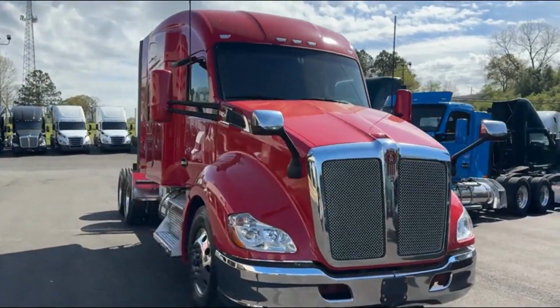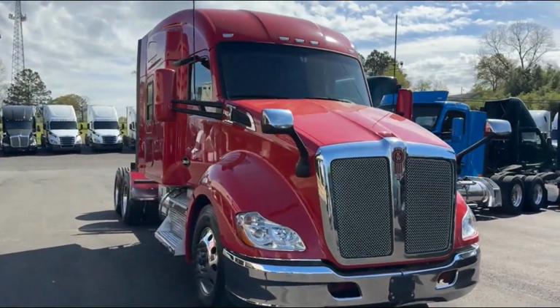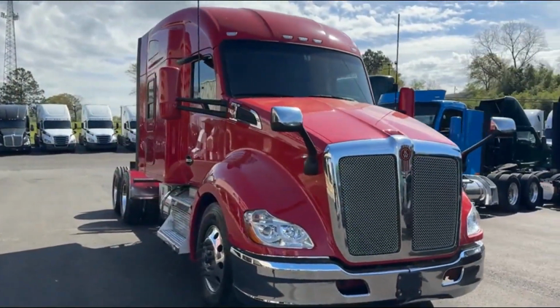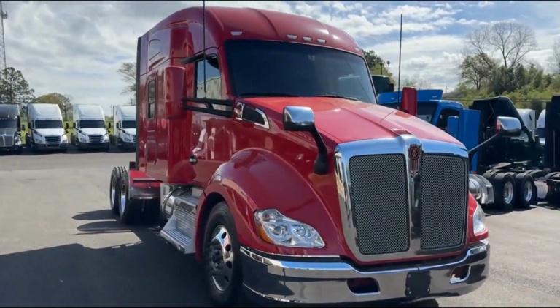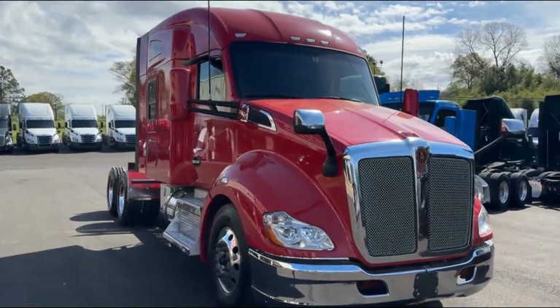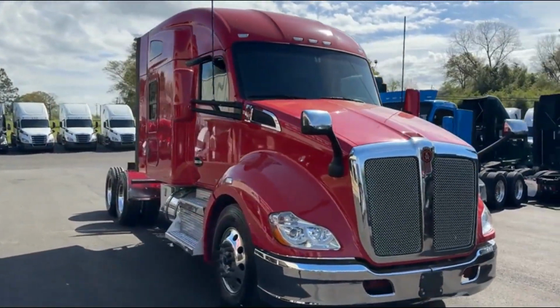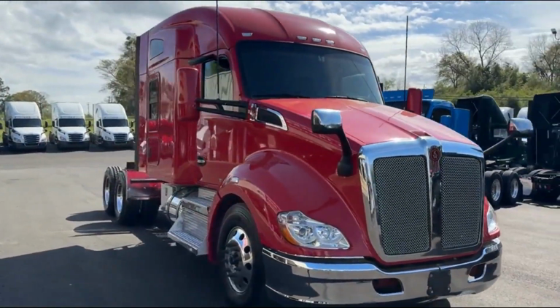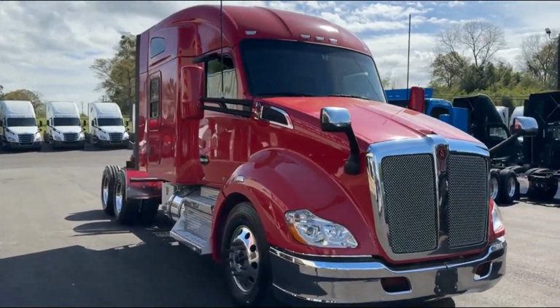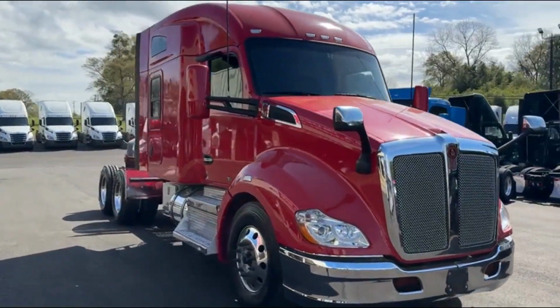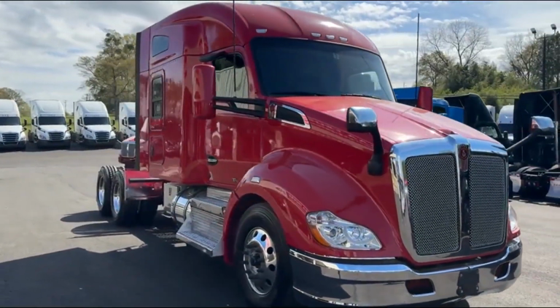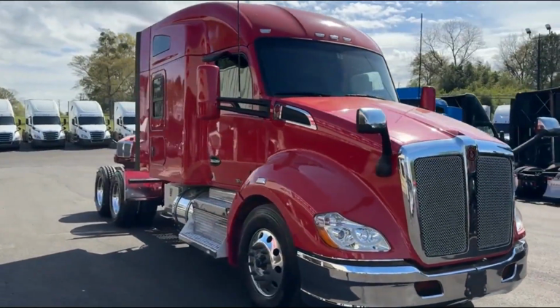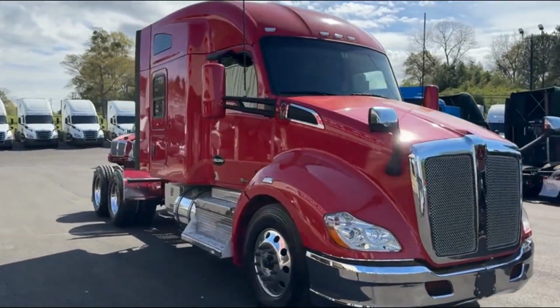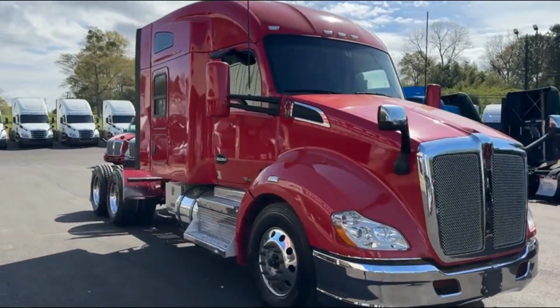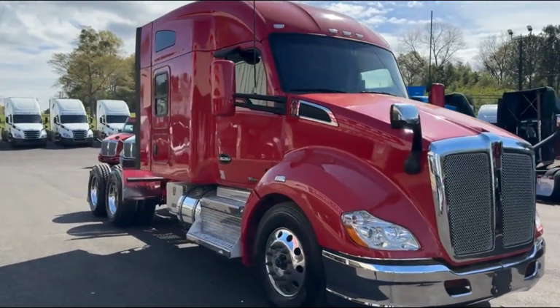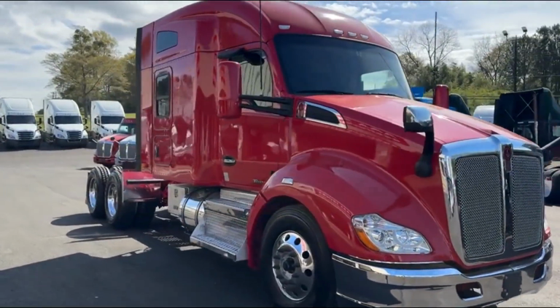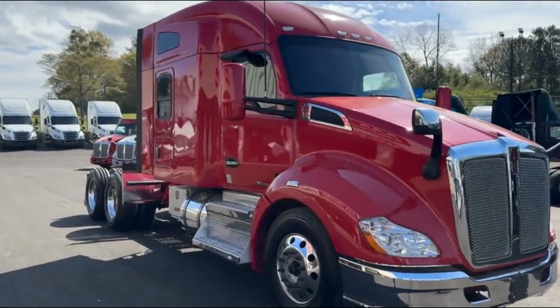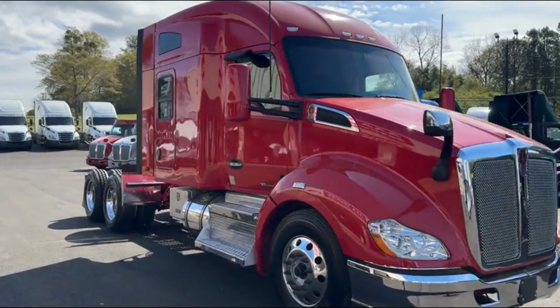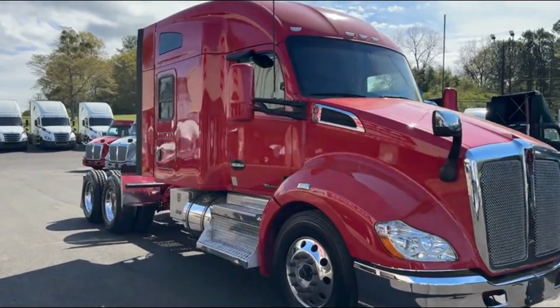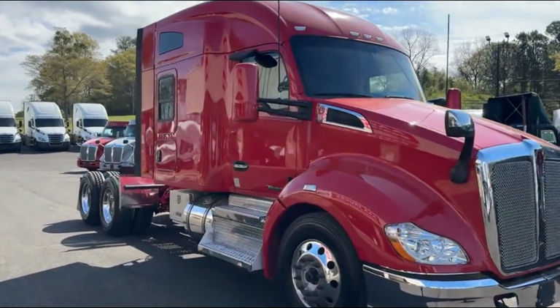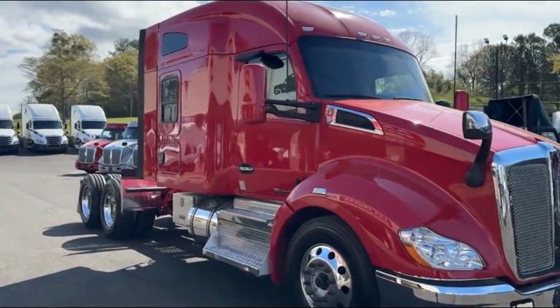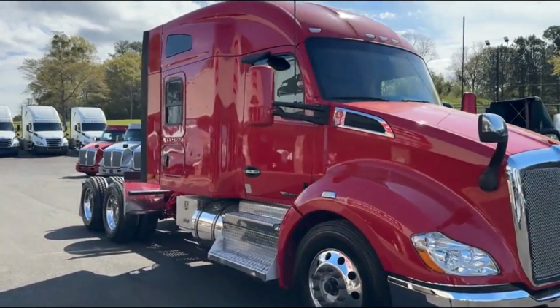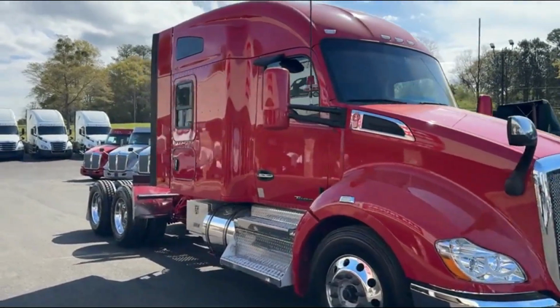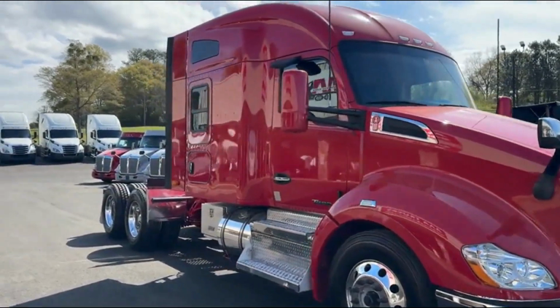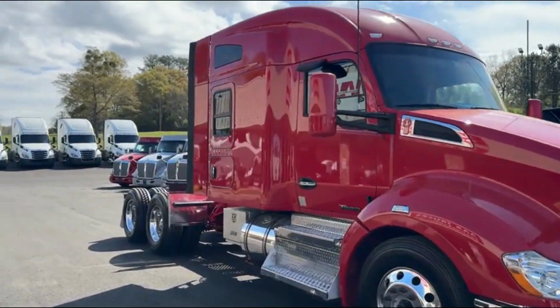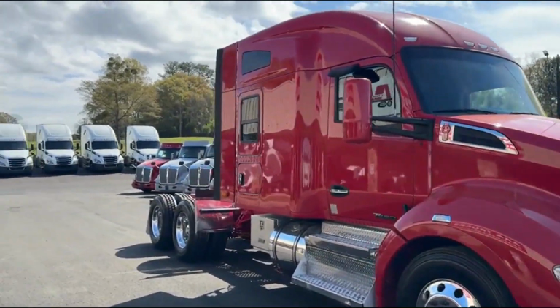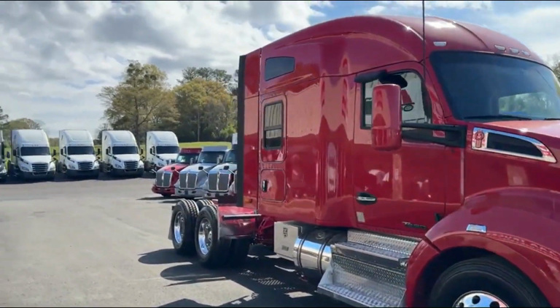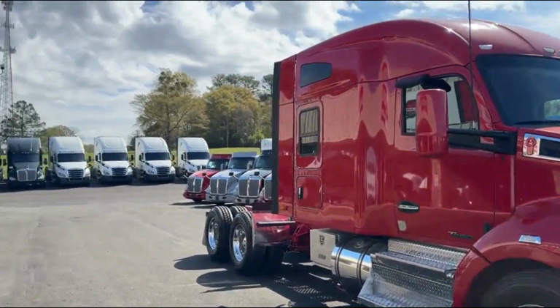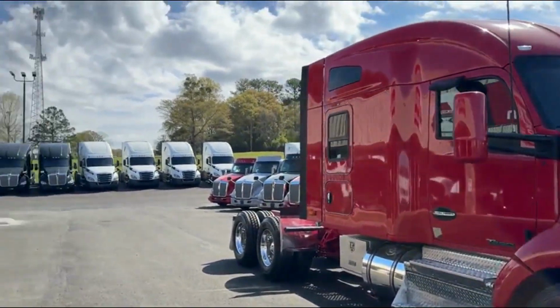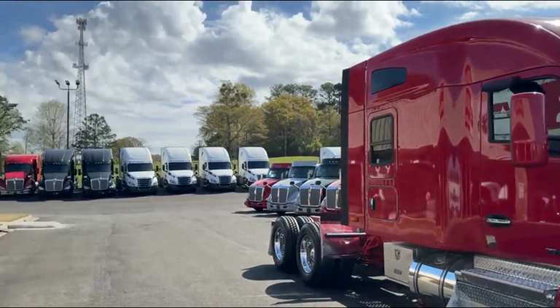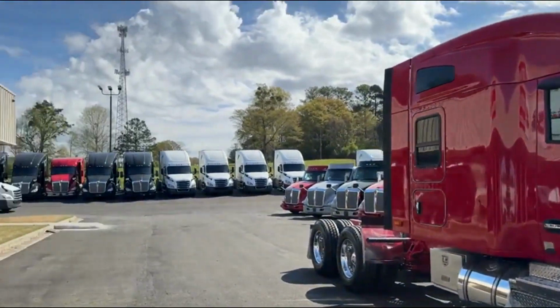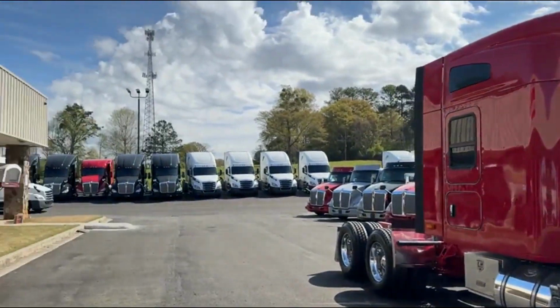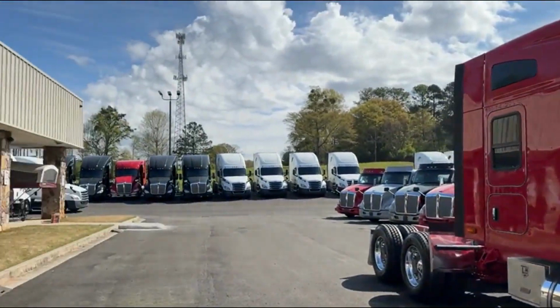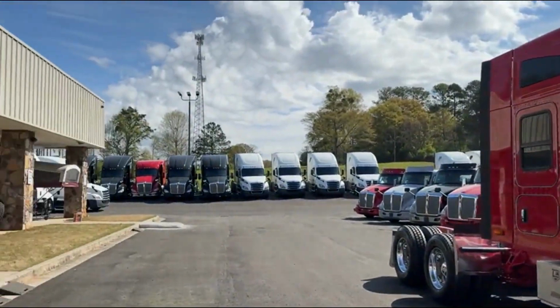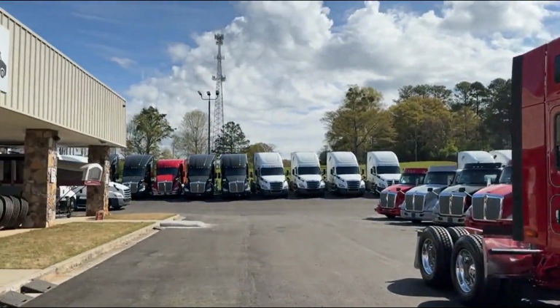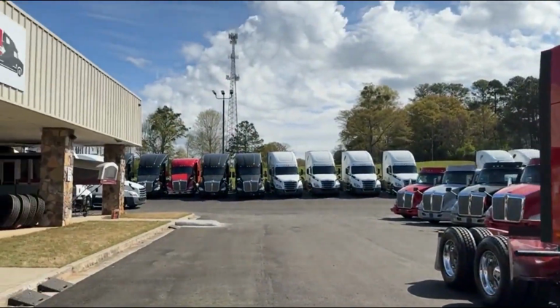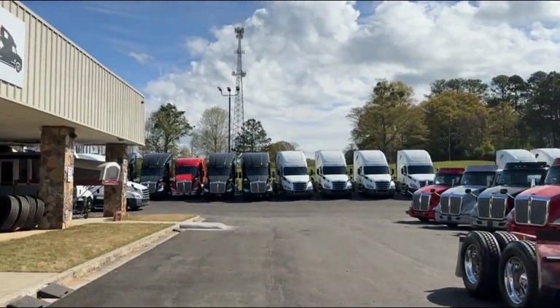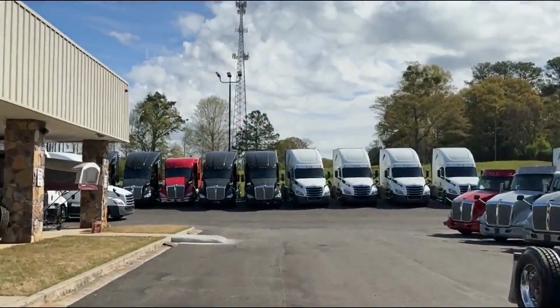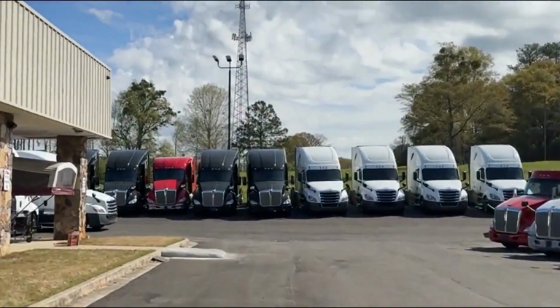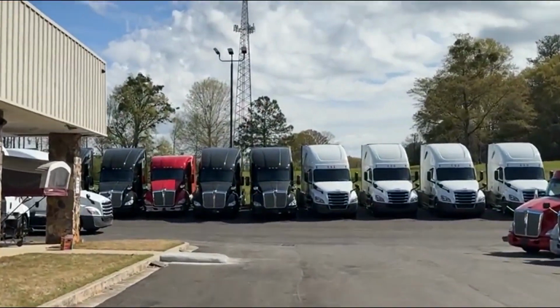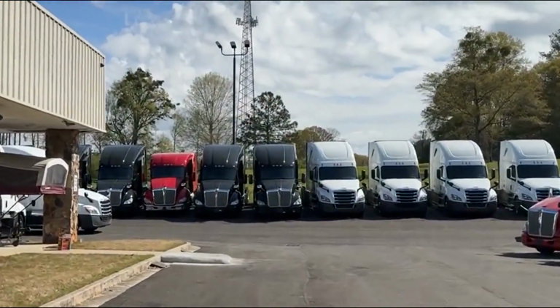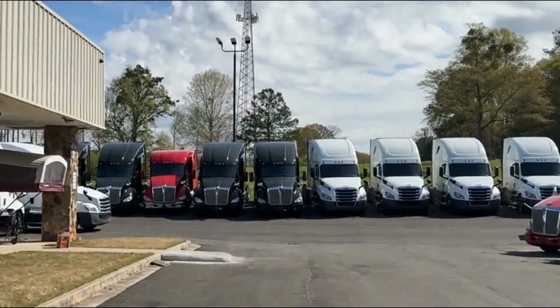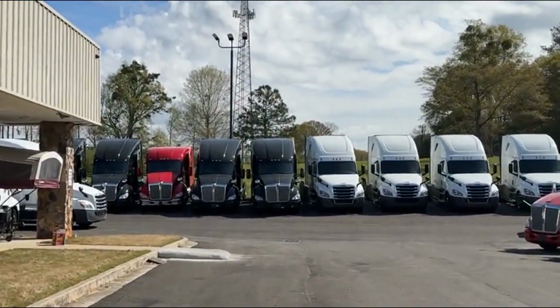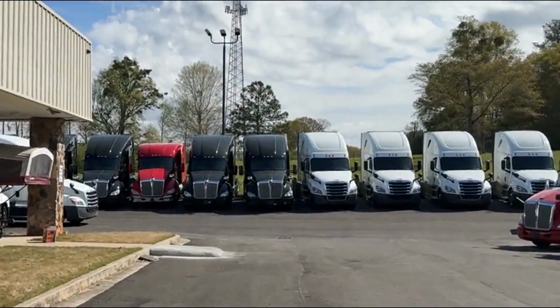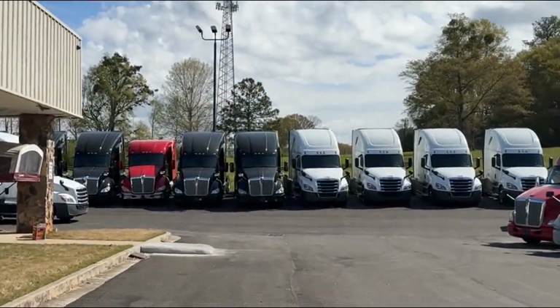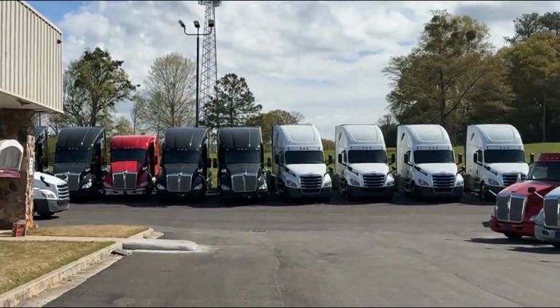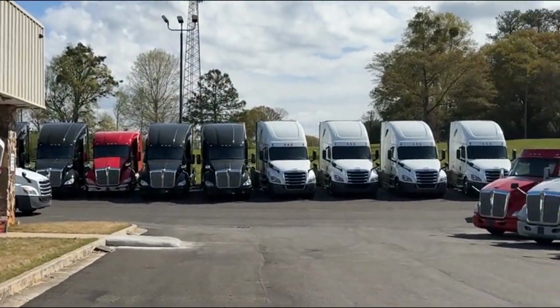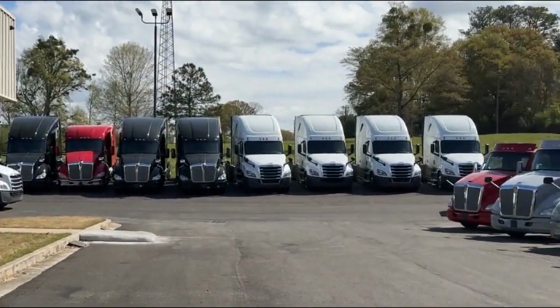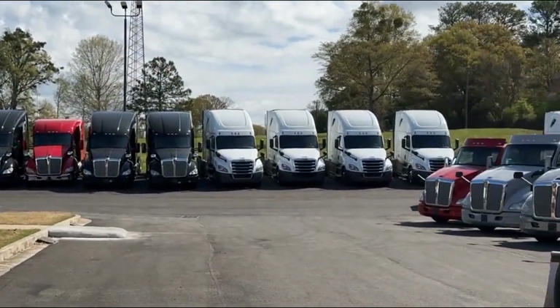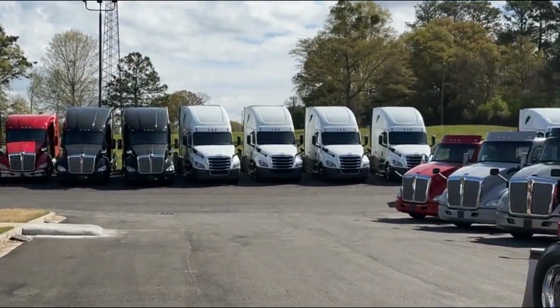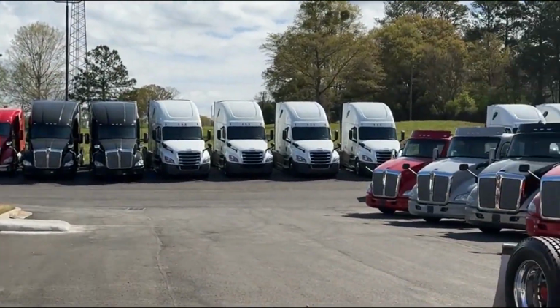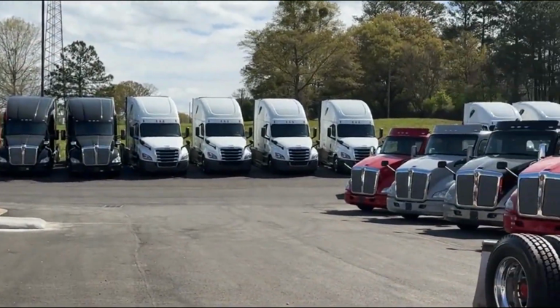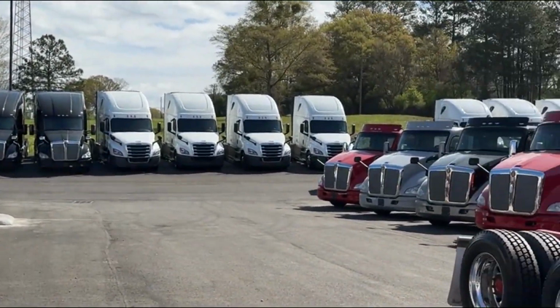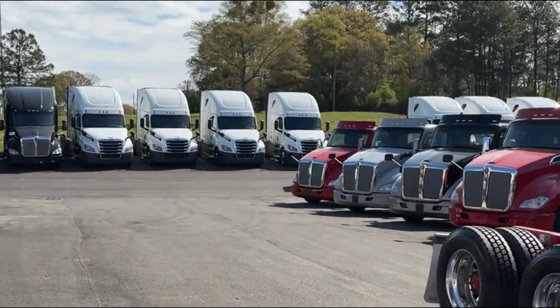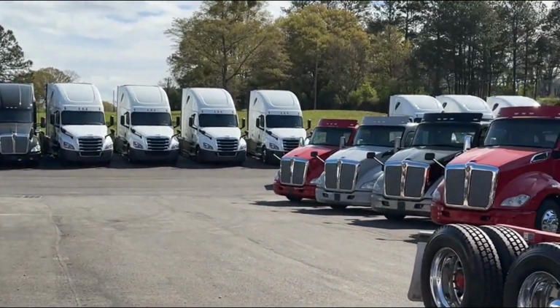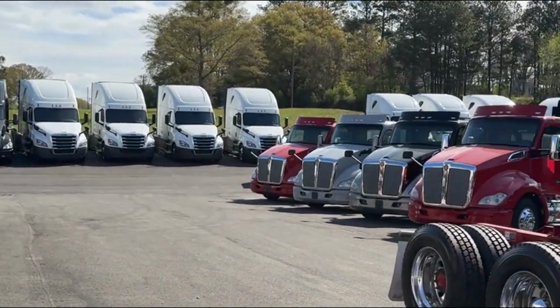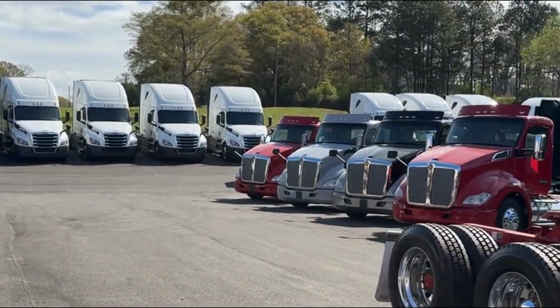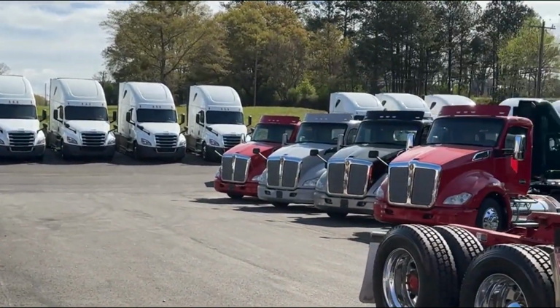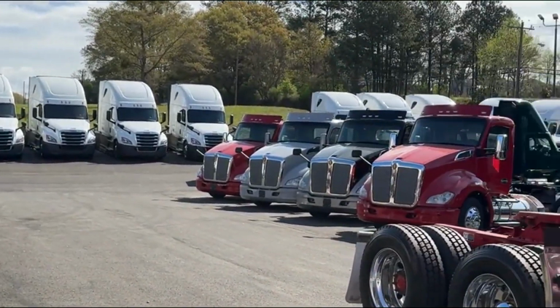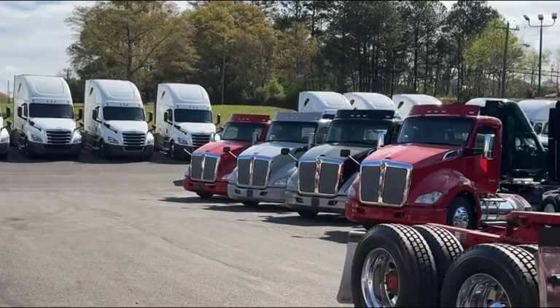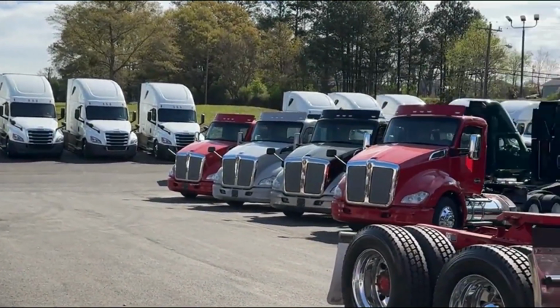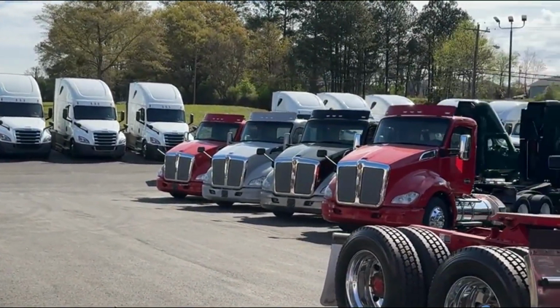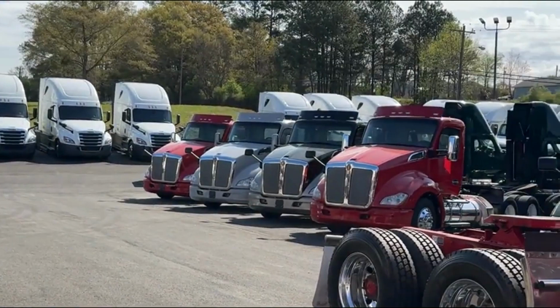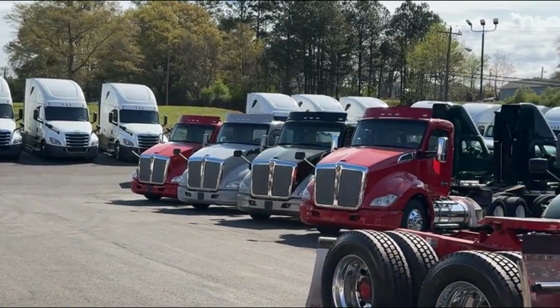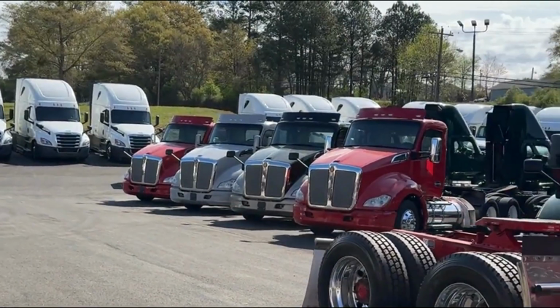Thank you guys for checking out this truck. We've got multiple of these trucks in stock. Look forward to seeing you soon.